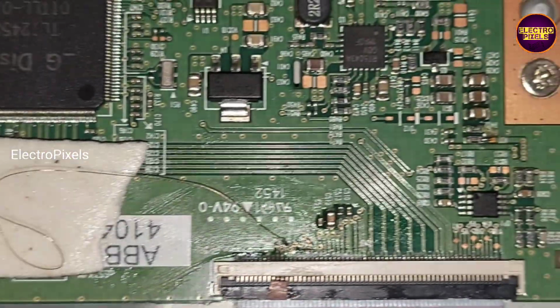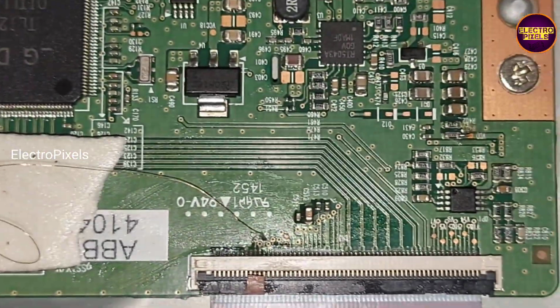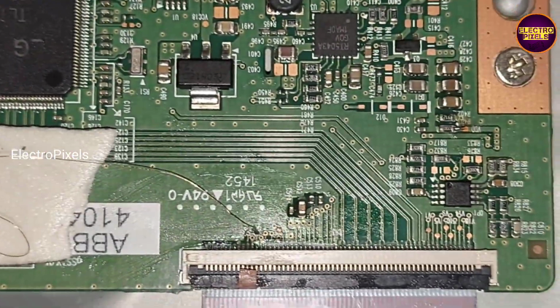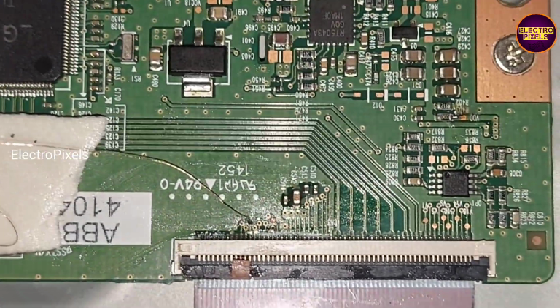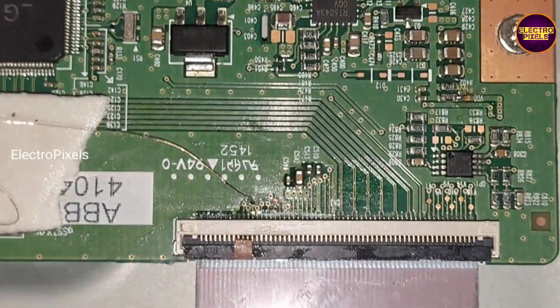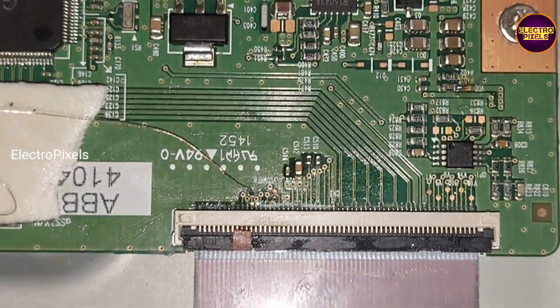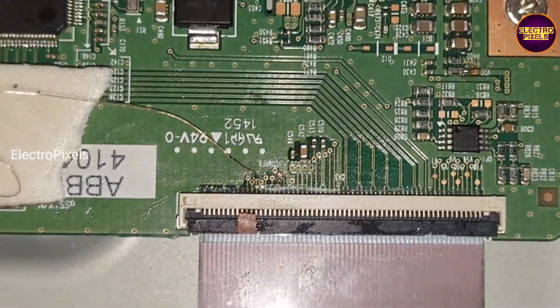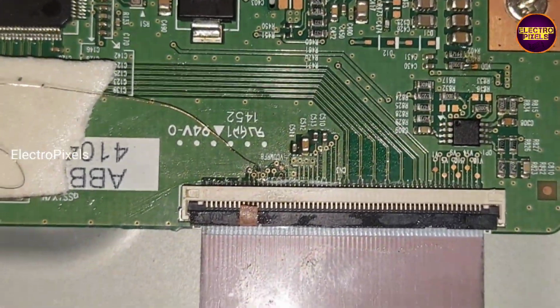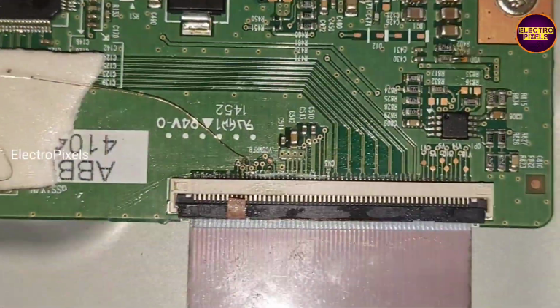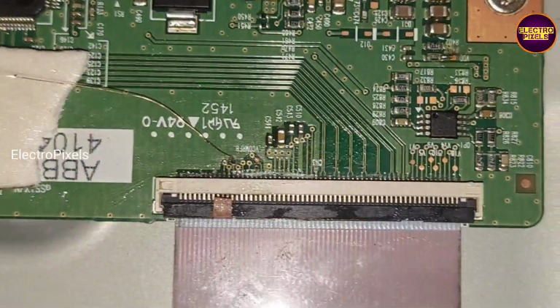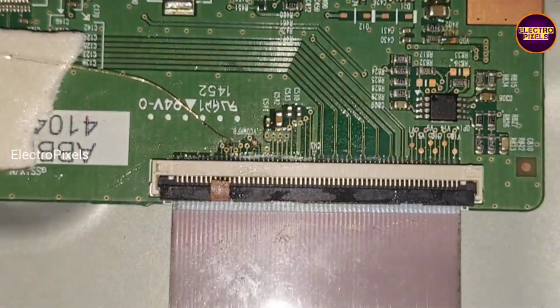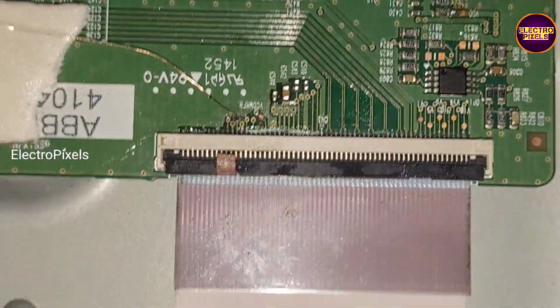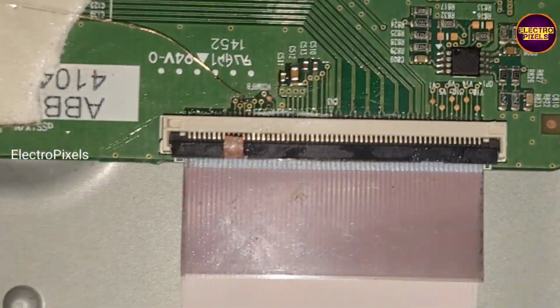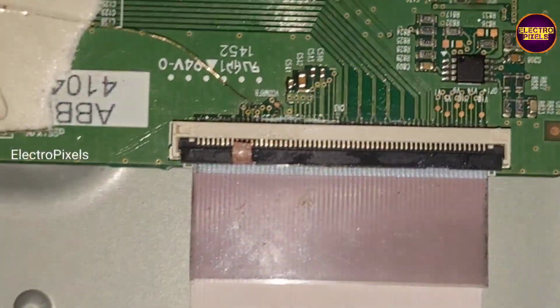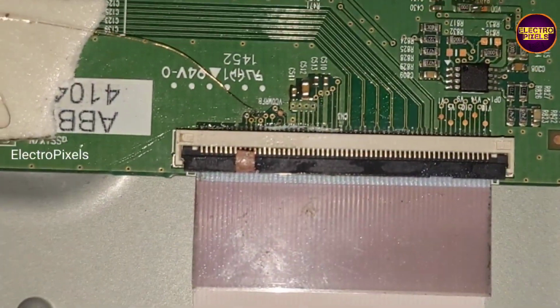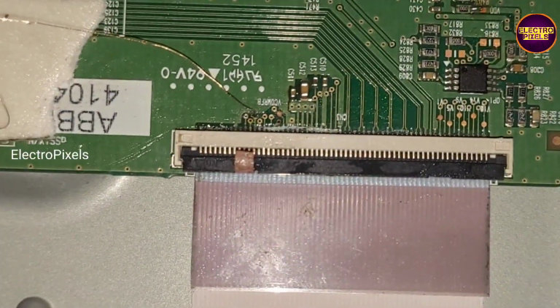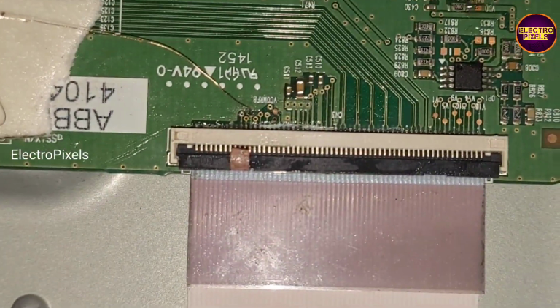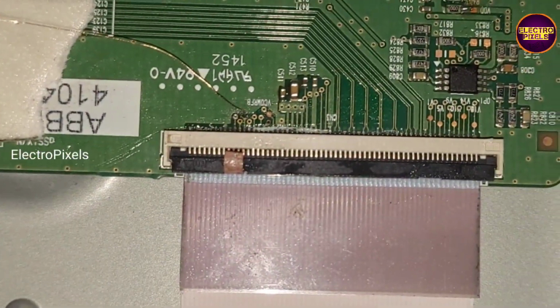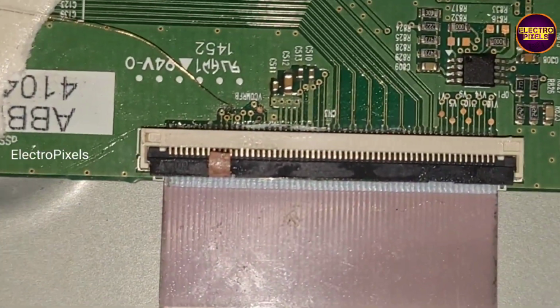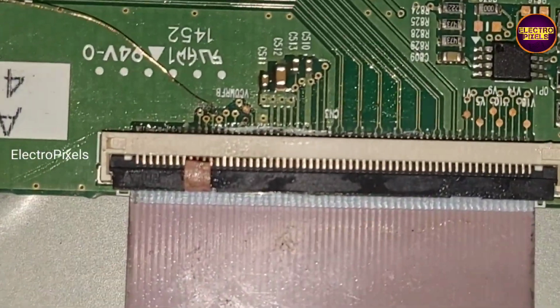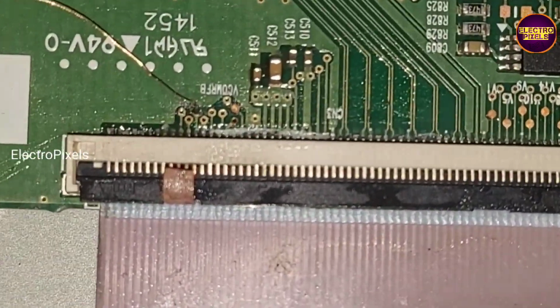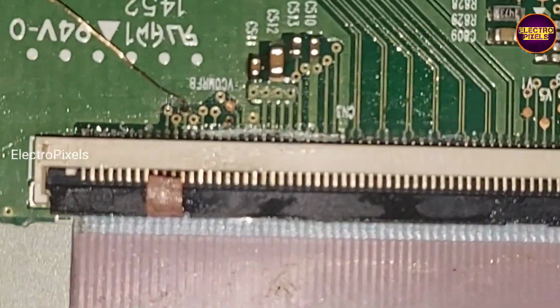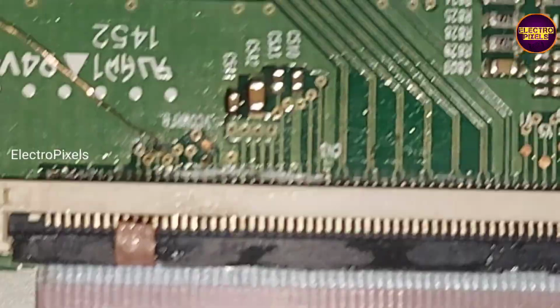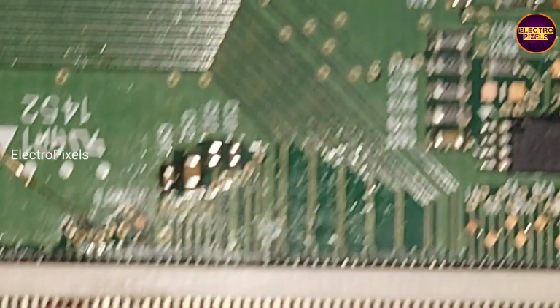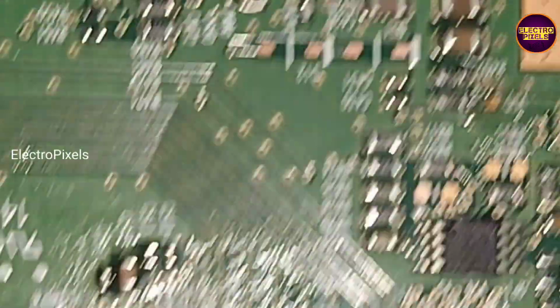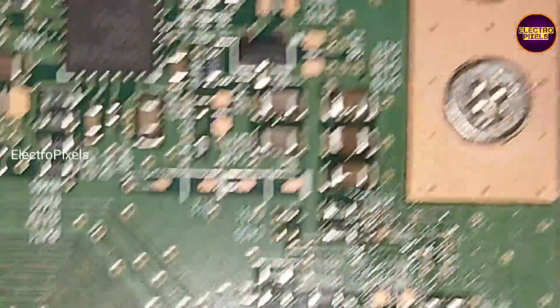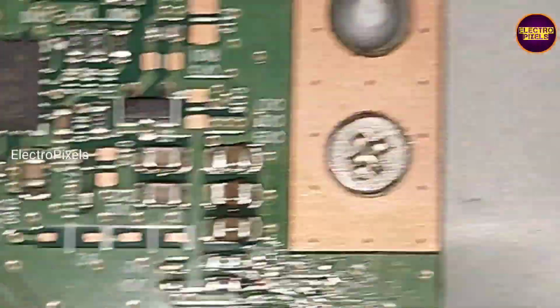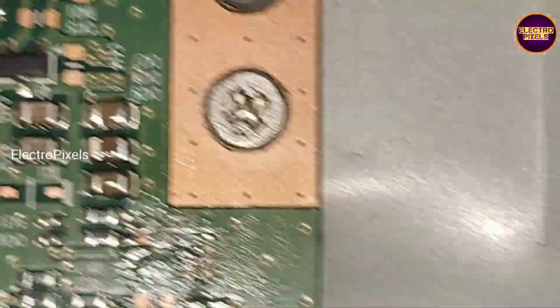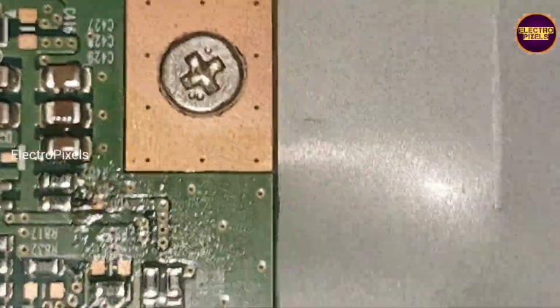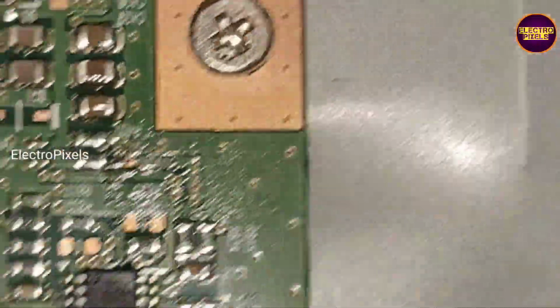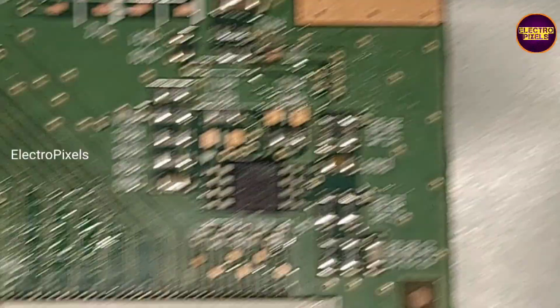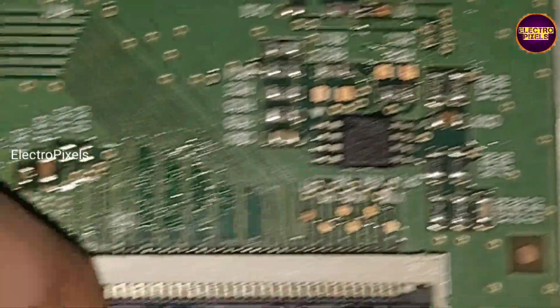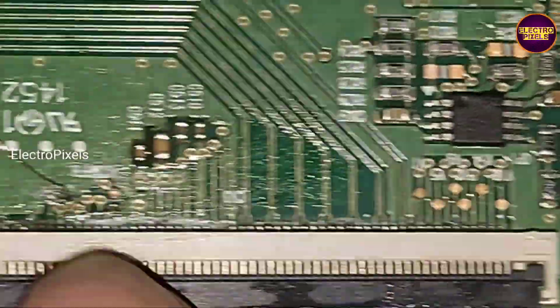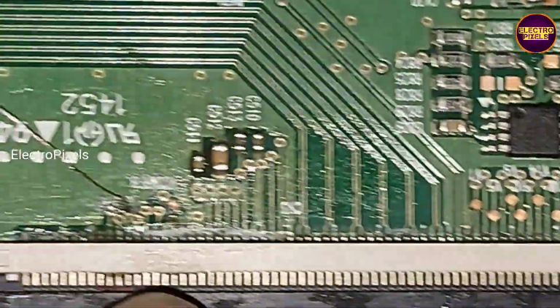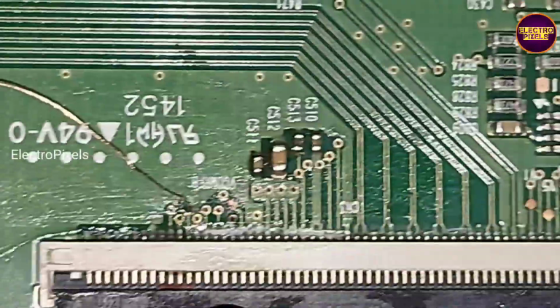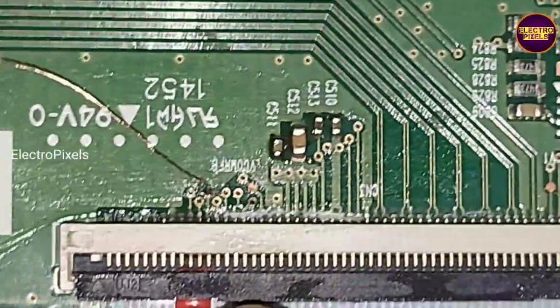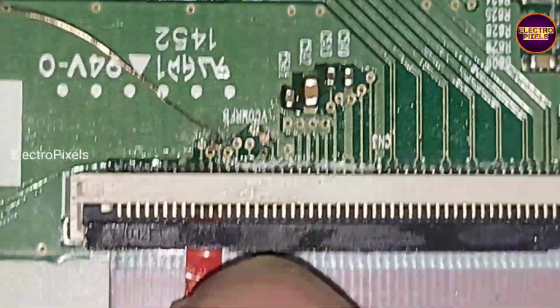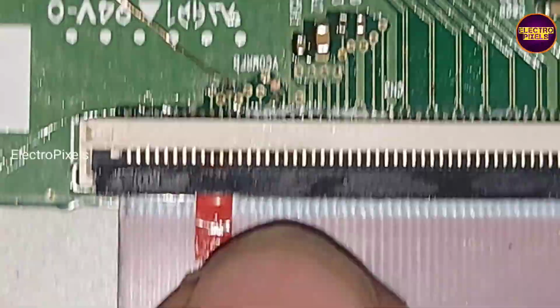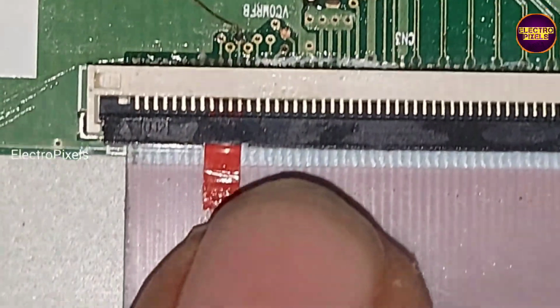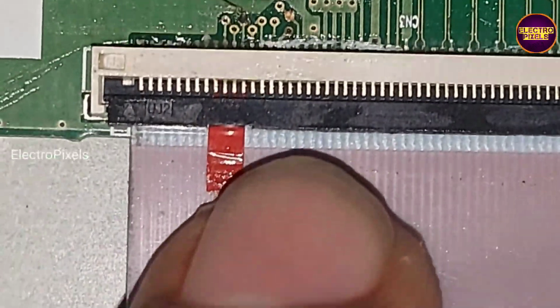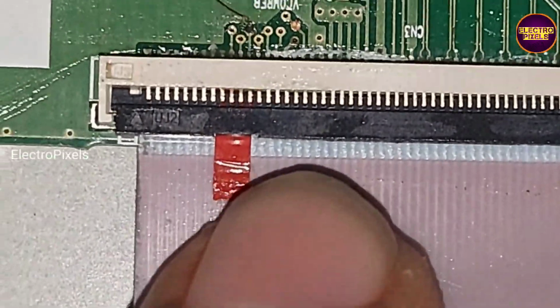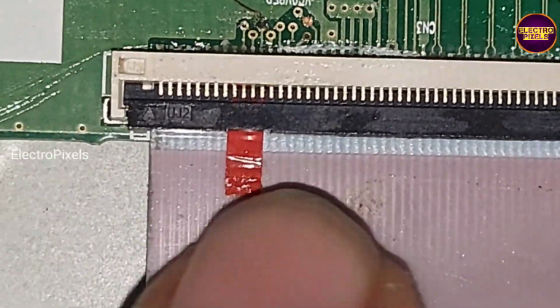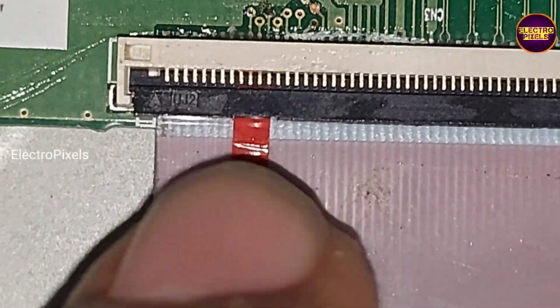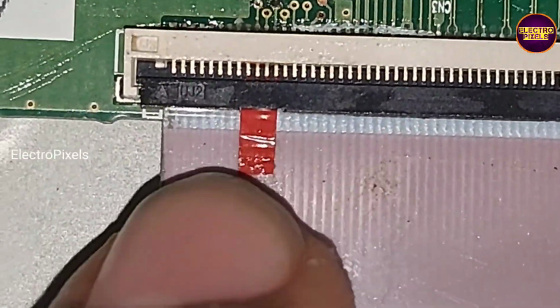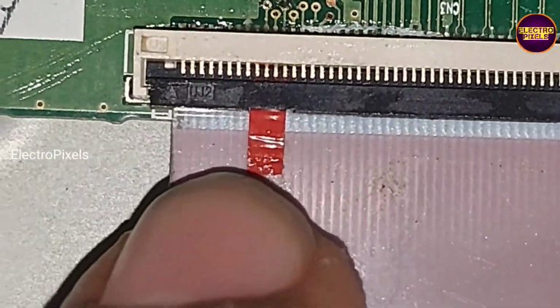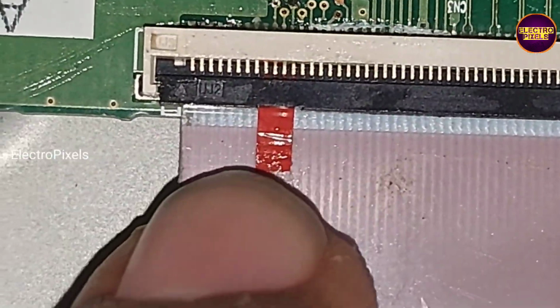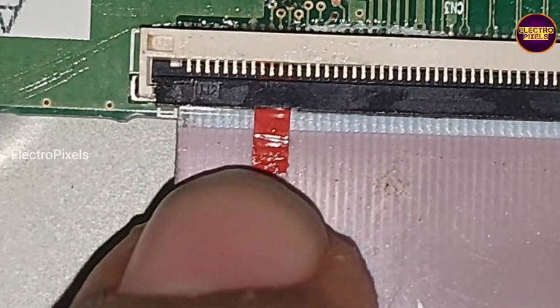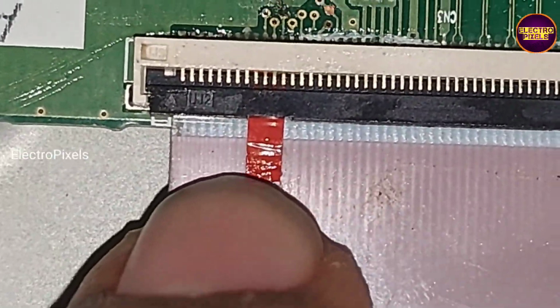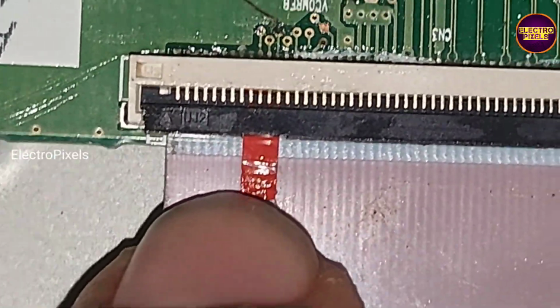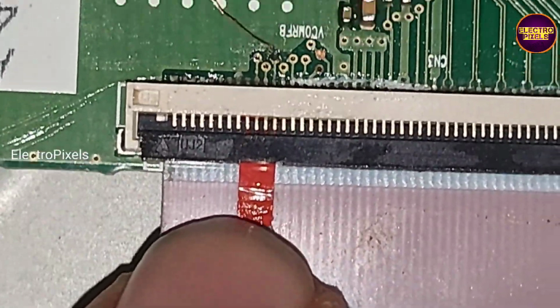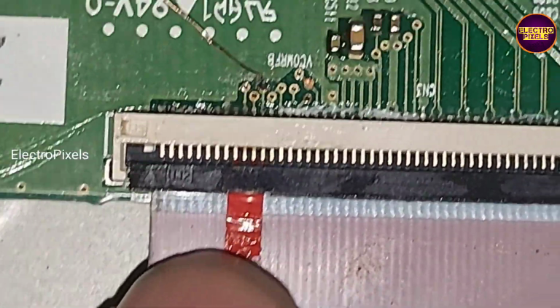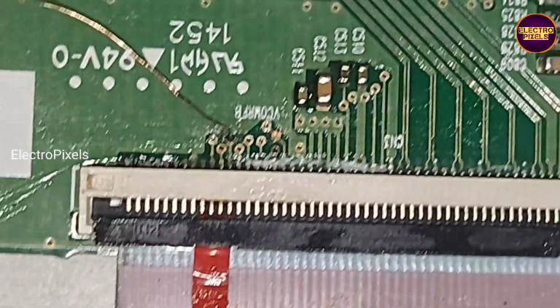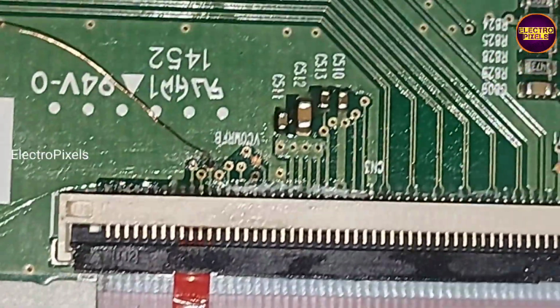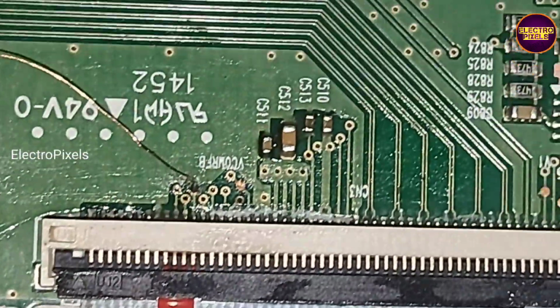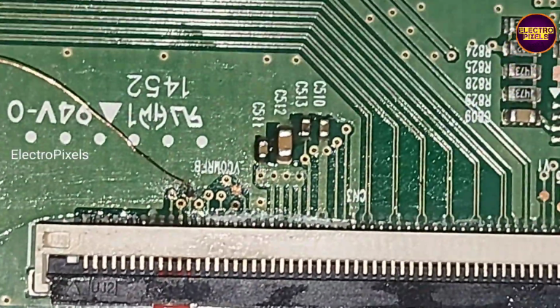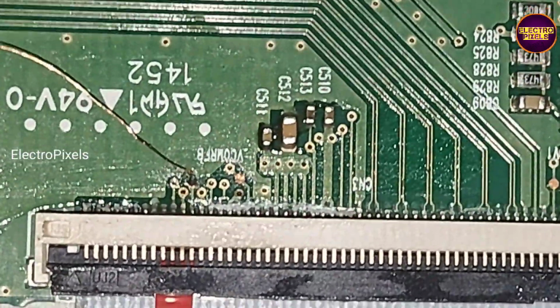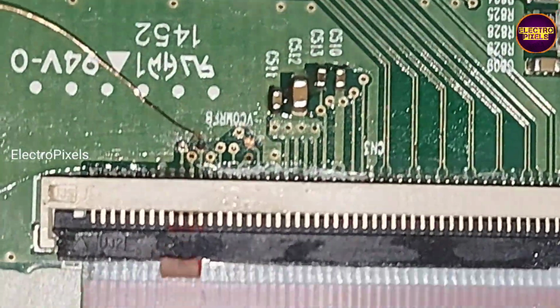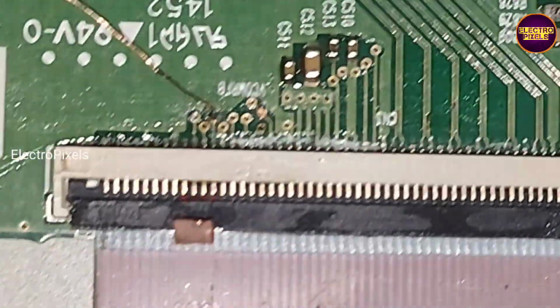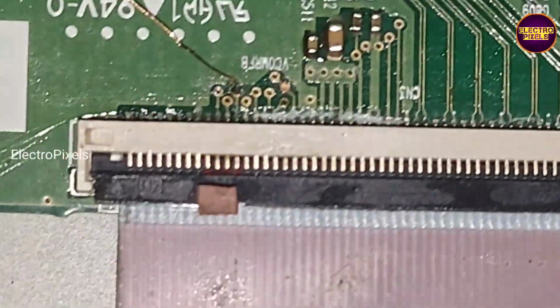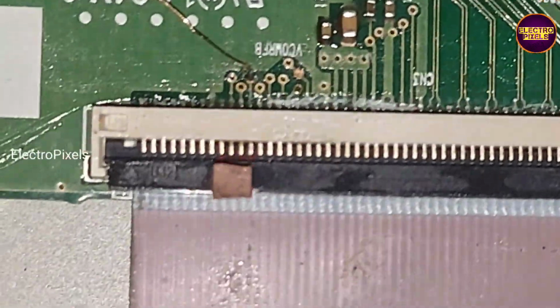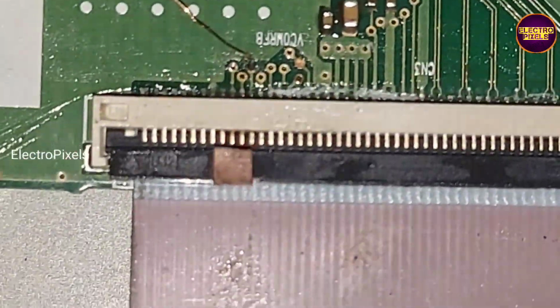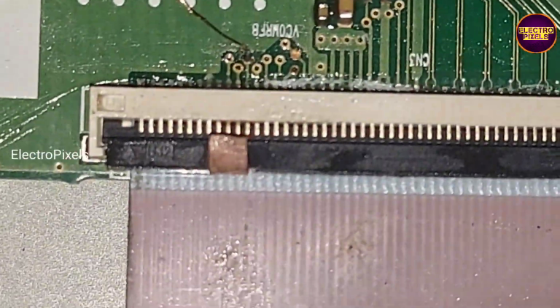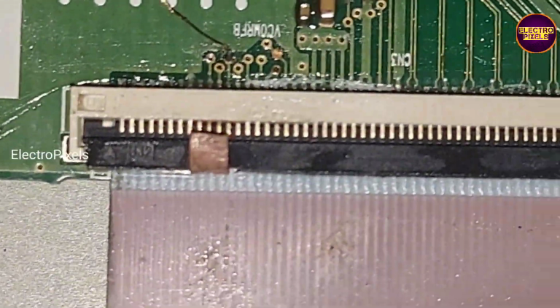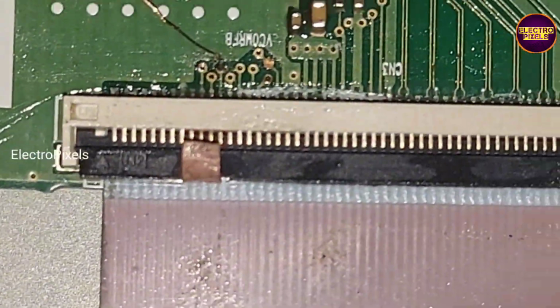Always remember that this is just a temporary solution. The permanent solution is panel replacement, and we cannot predict how long the display will work using this method. It completely depends on luck.